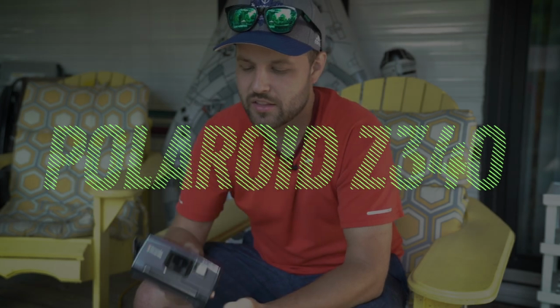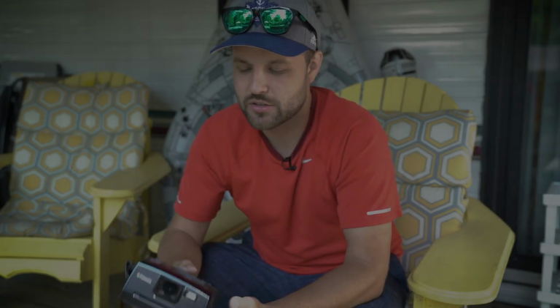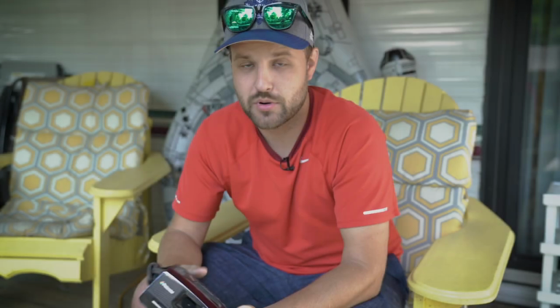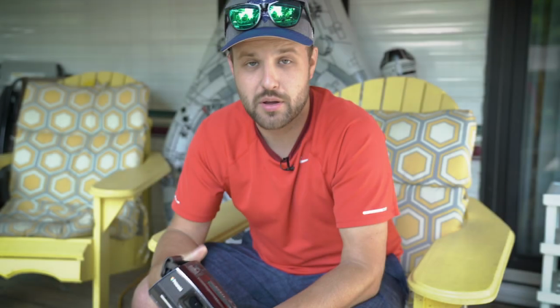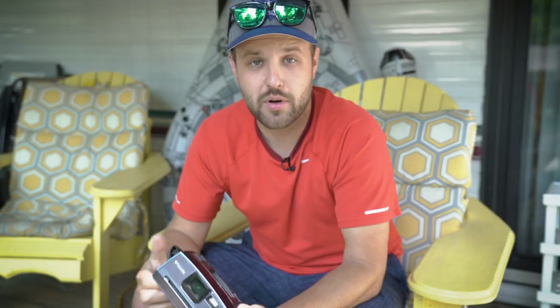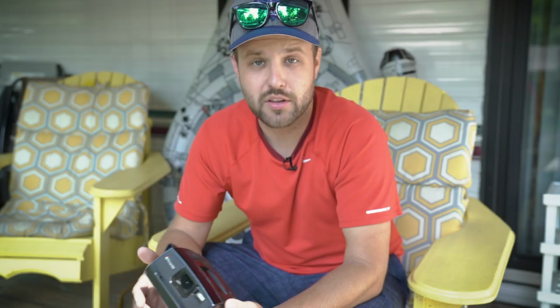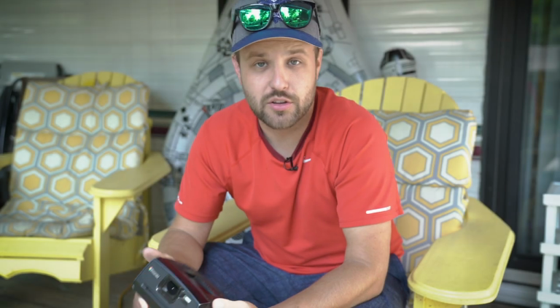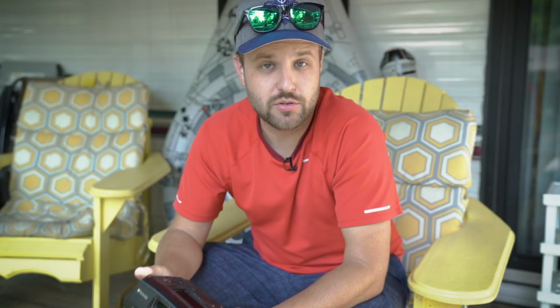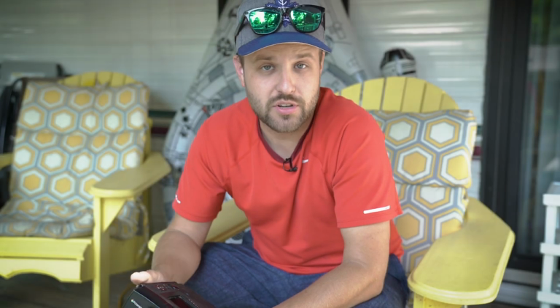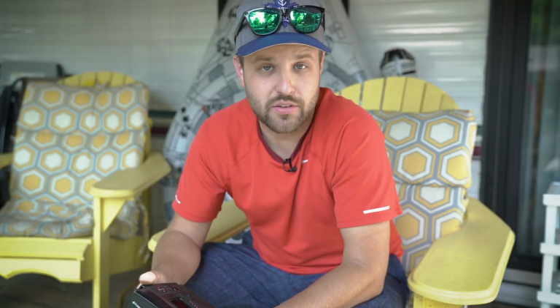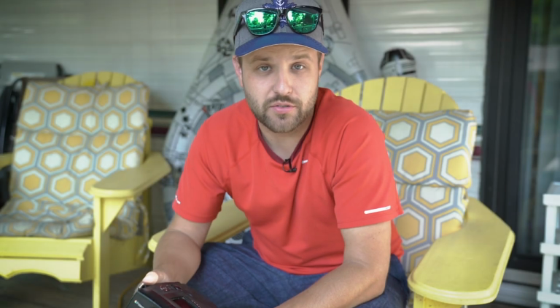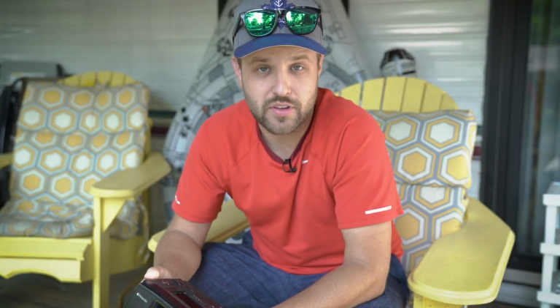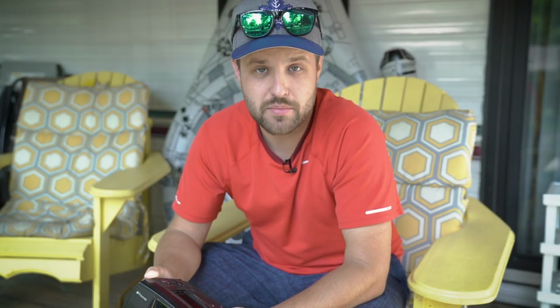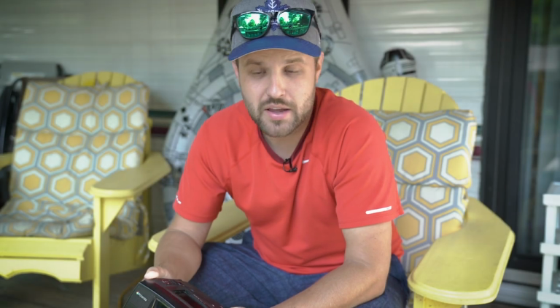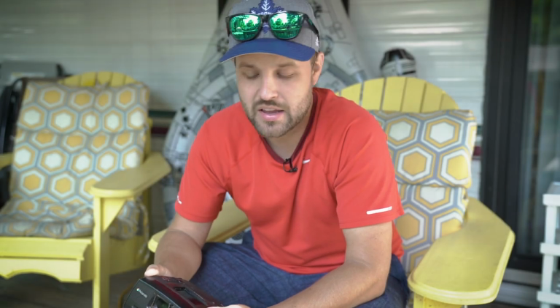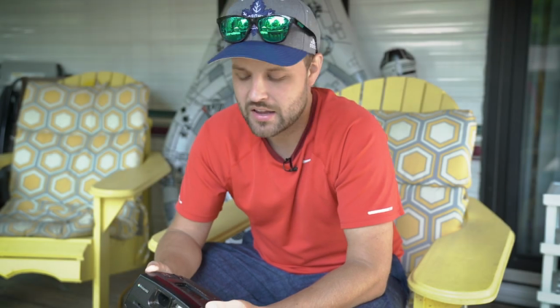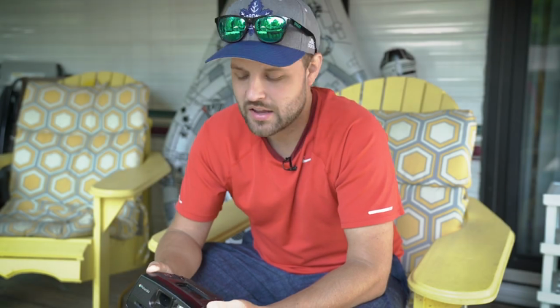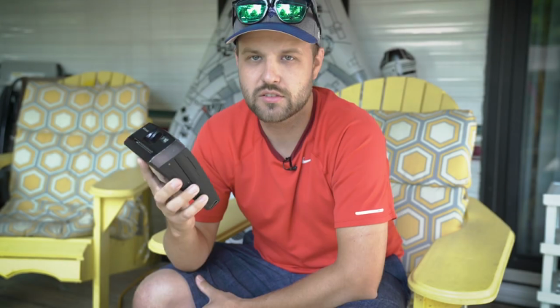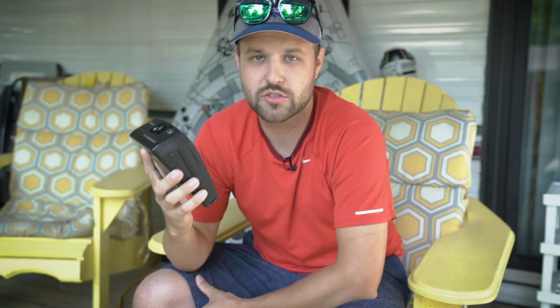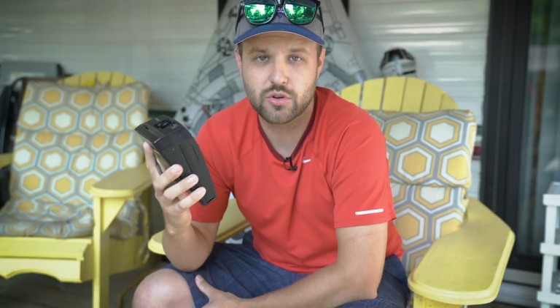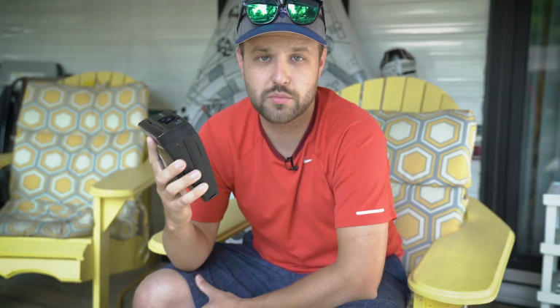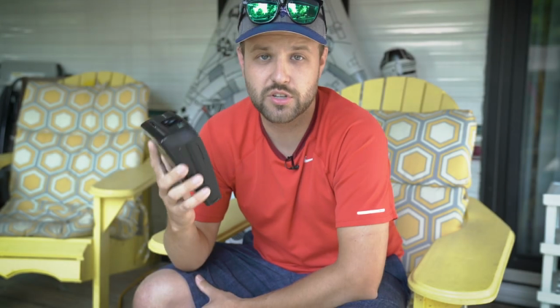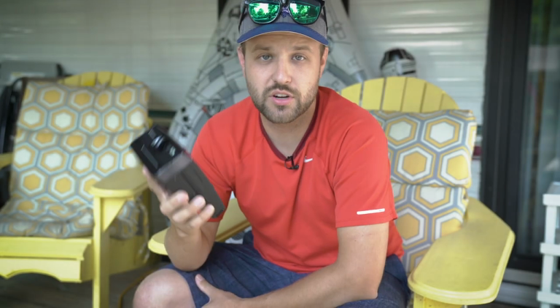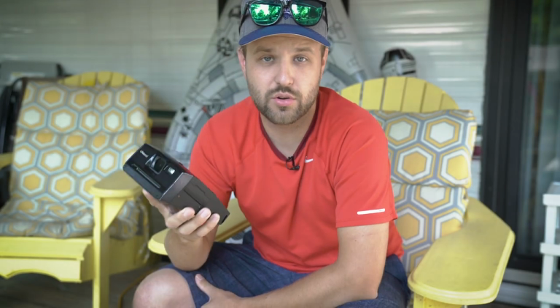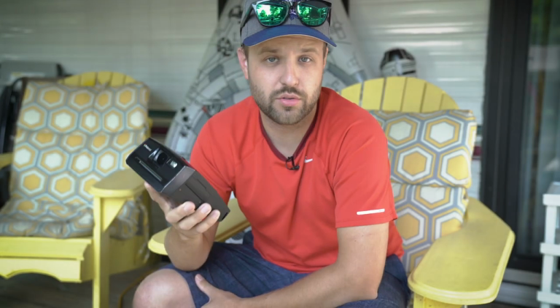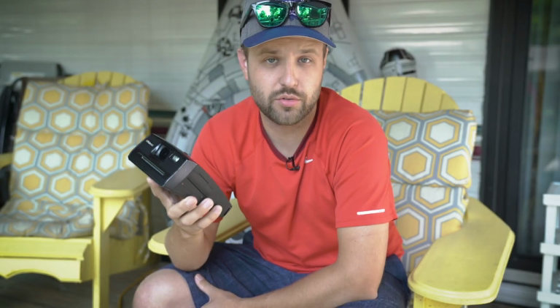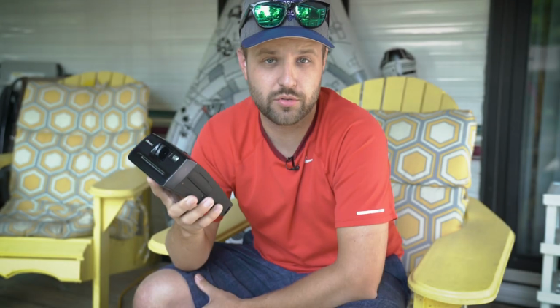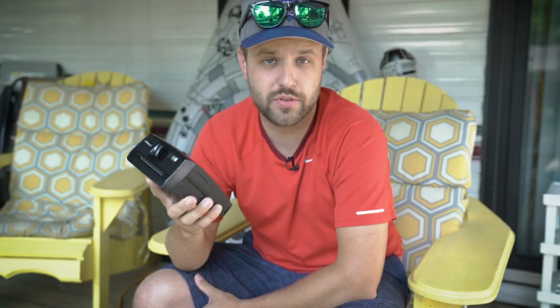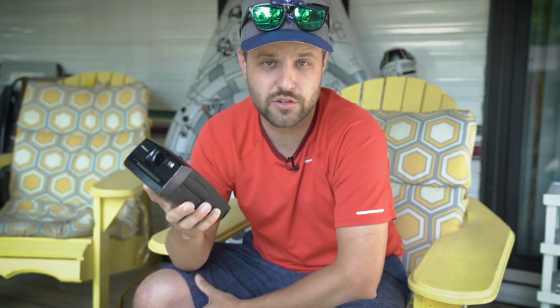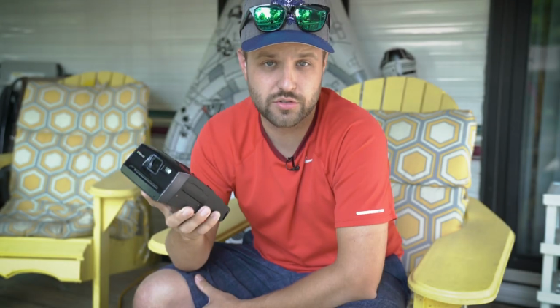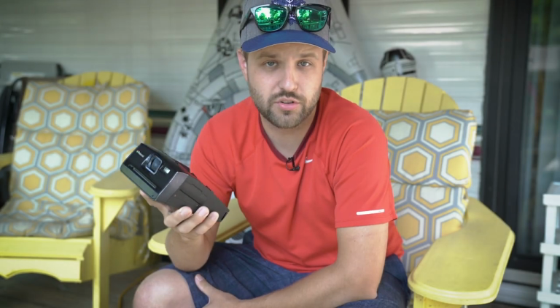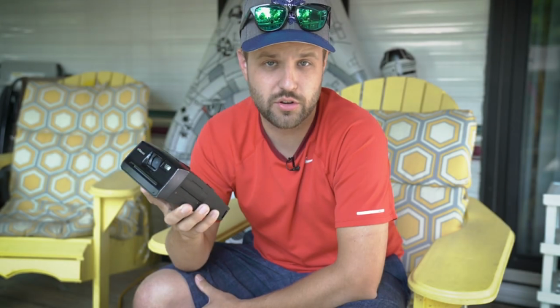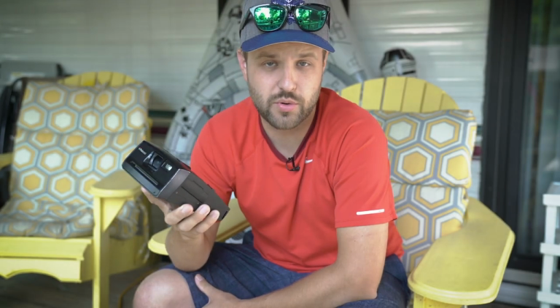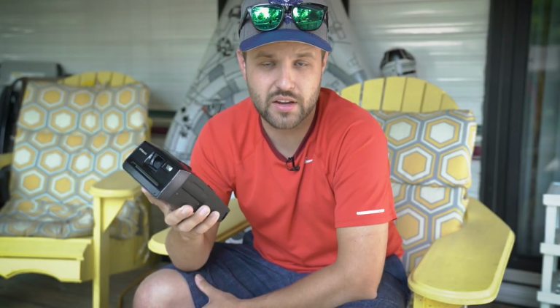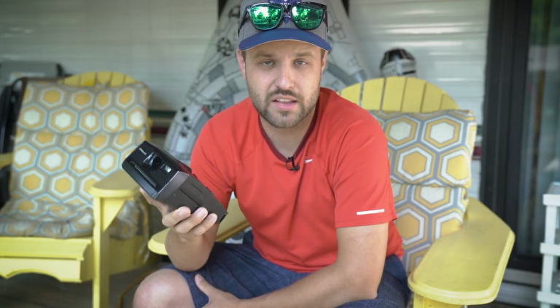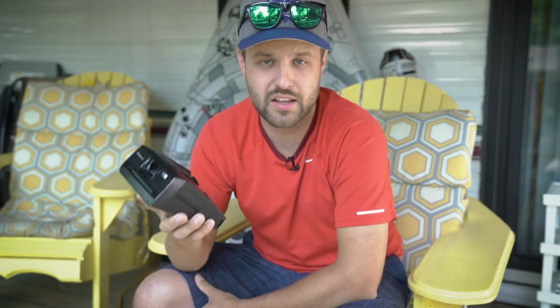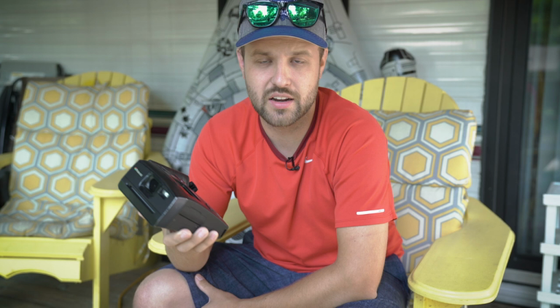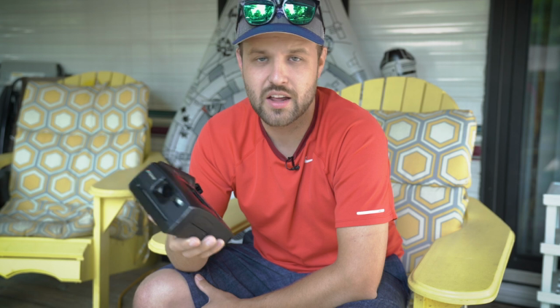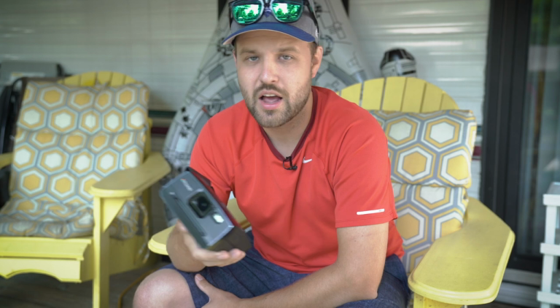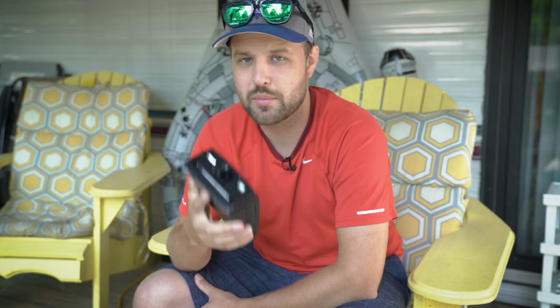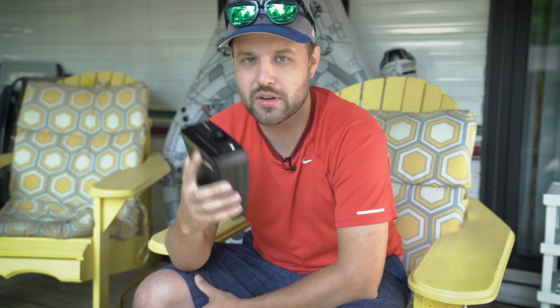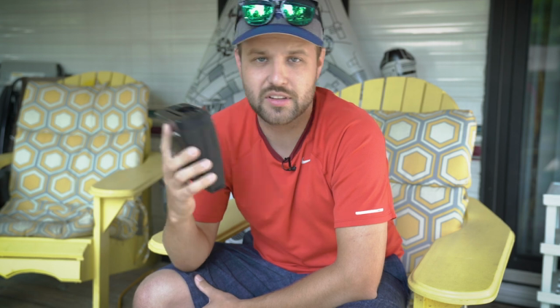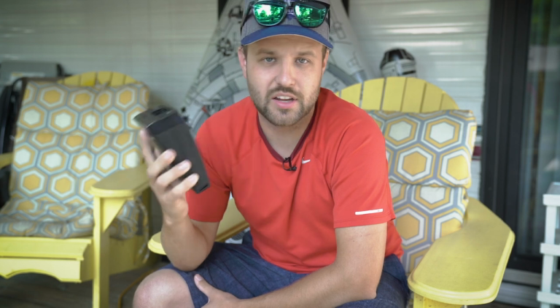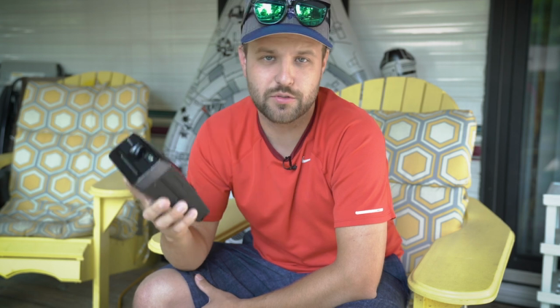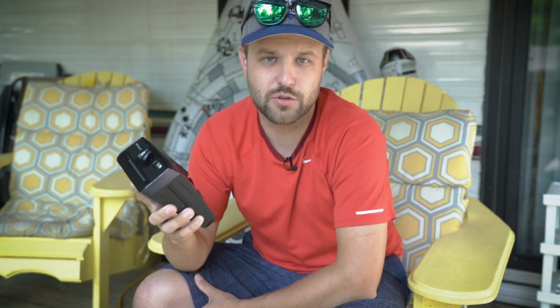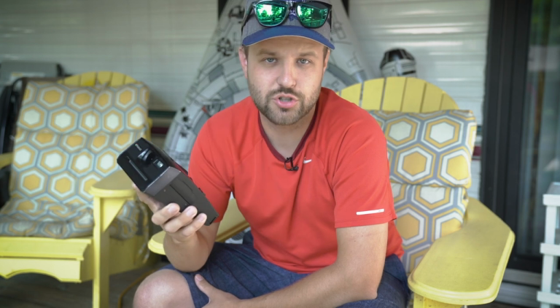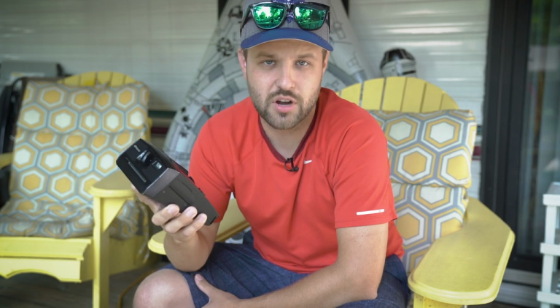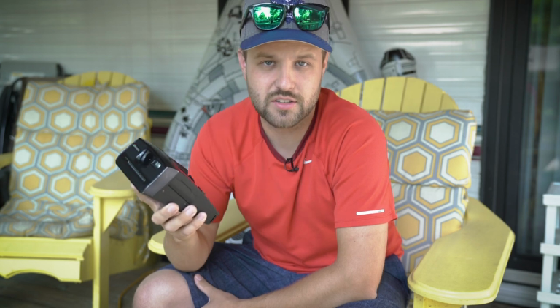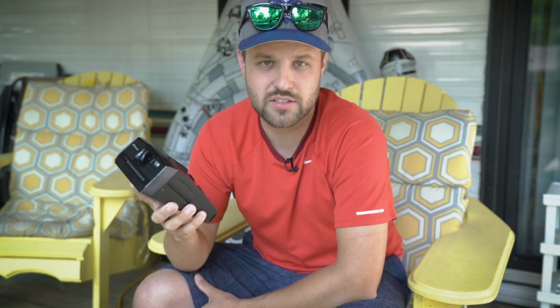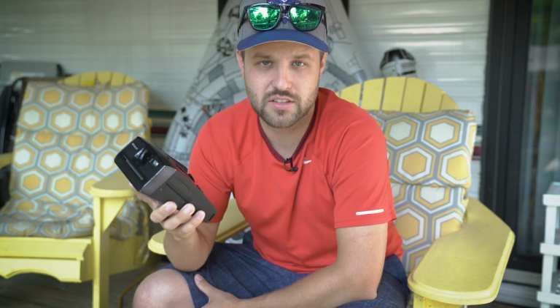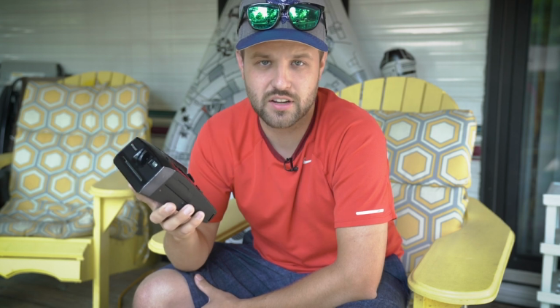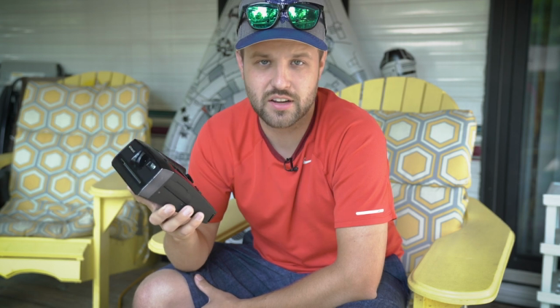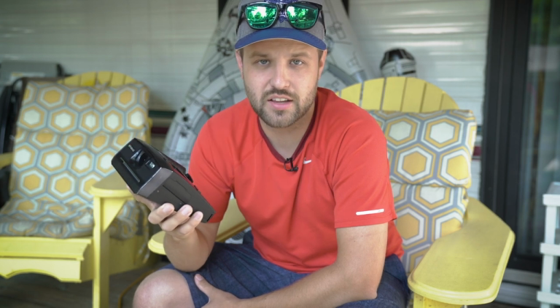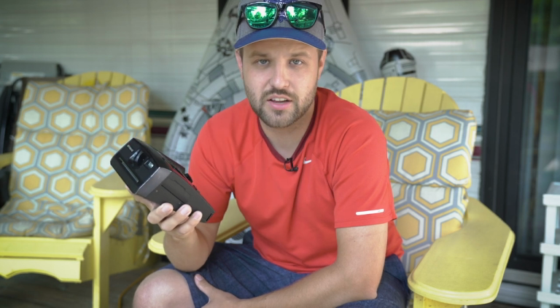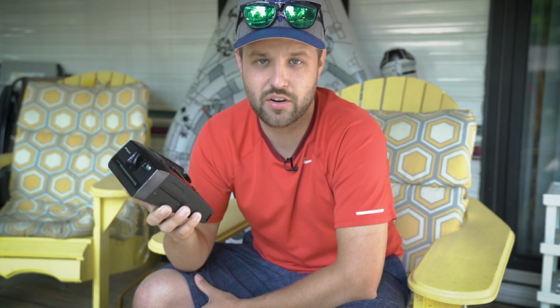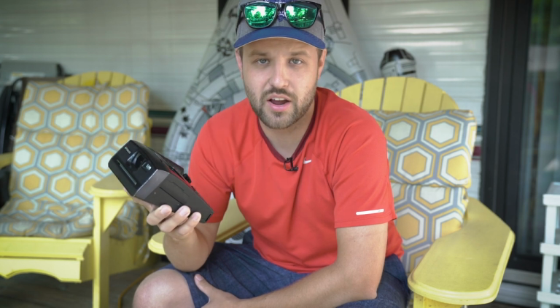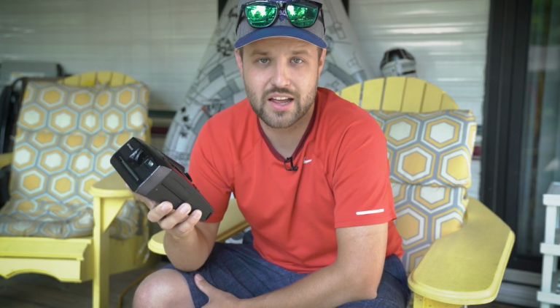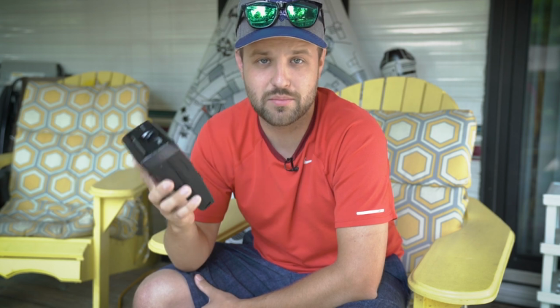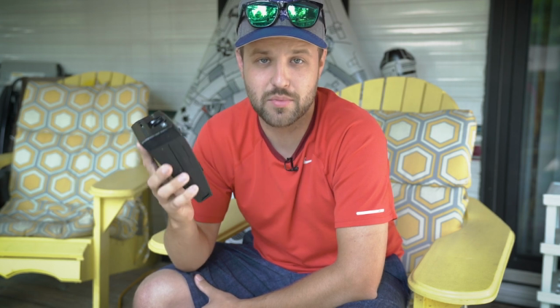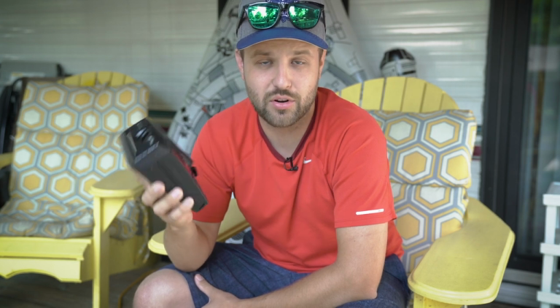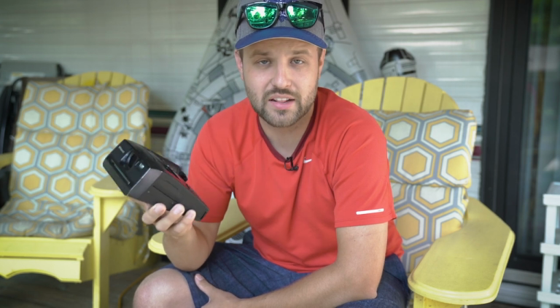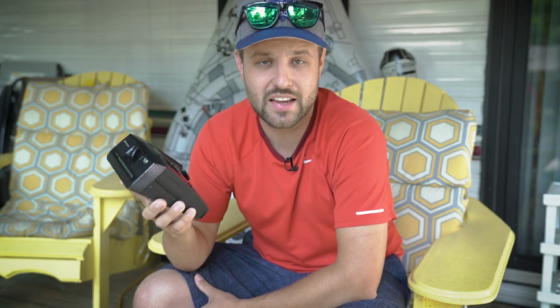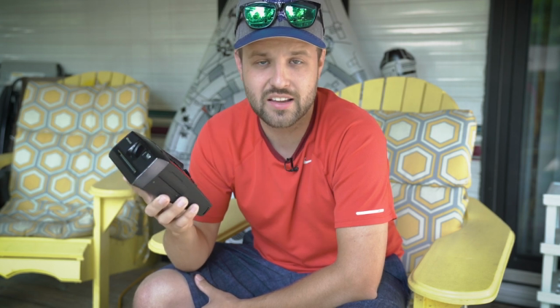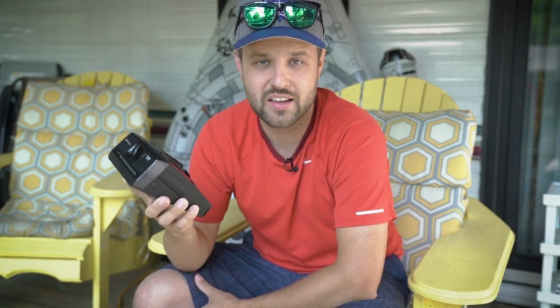This one I bought used off of eBay. So I'm just going to go through the features really quick, and then I'm going to take a few shots here at Mary Lake.